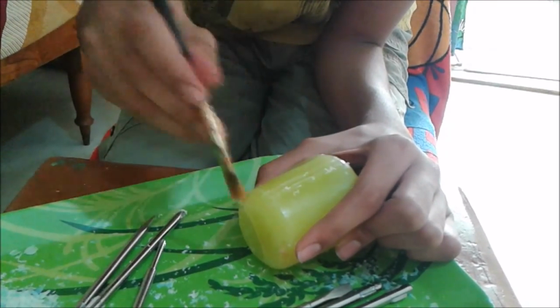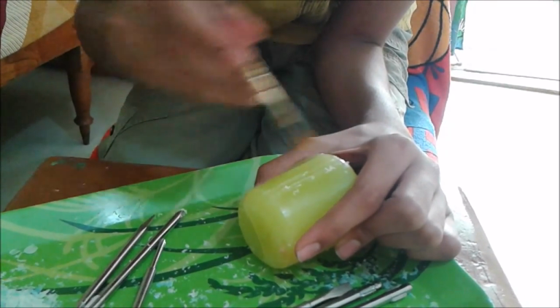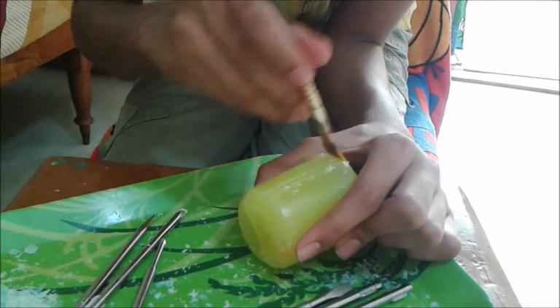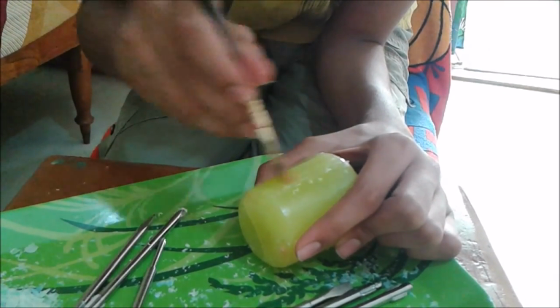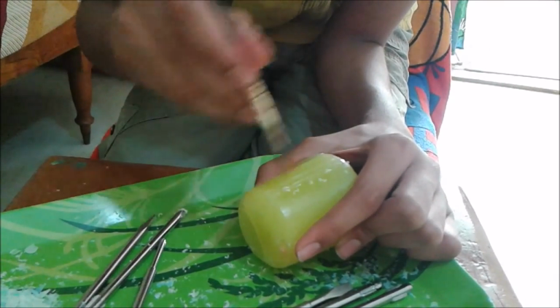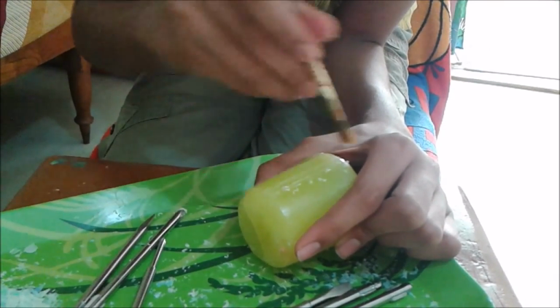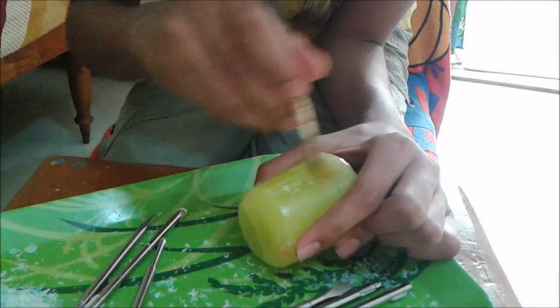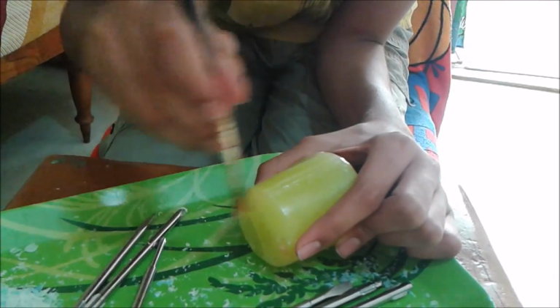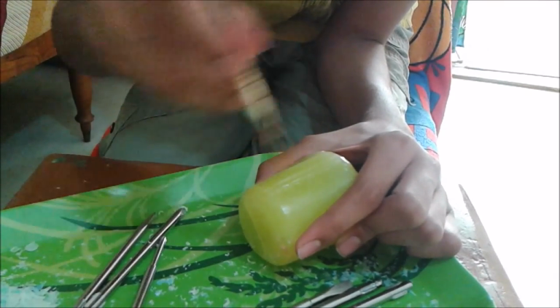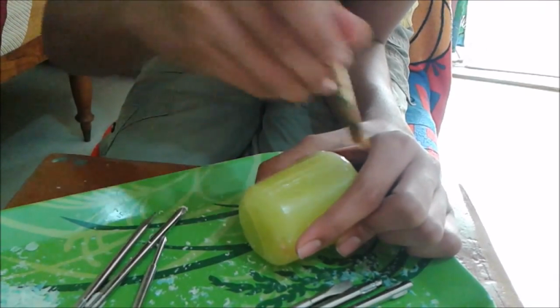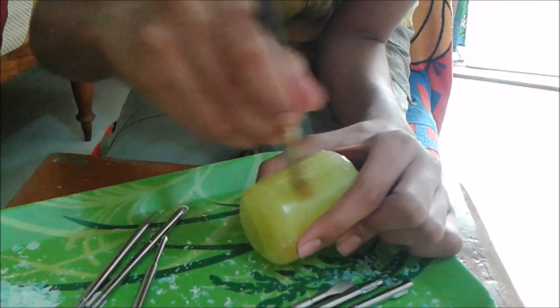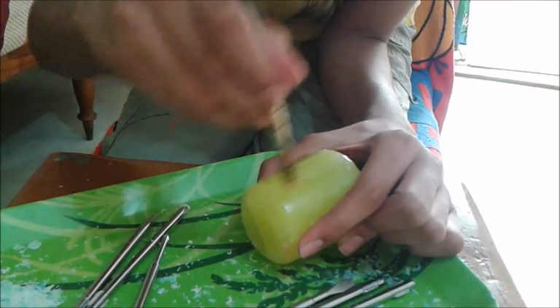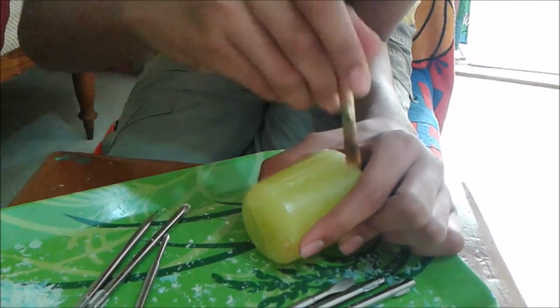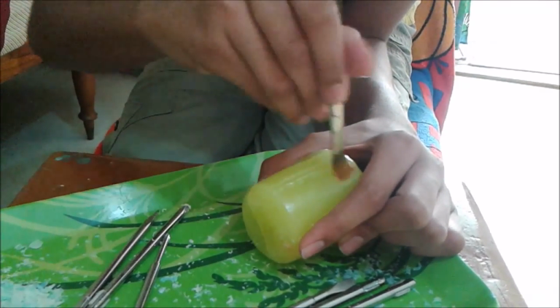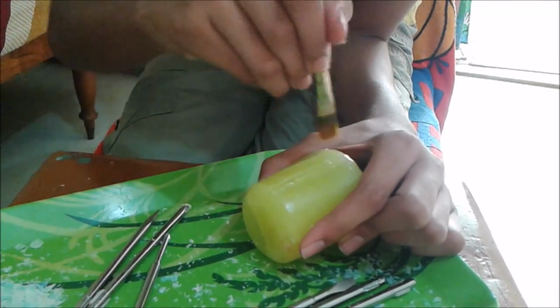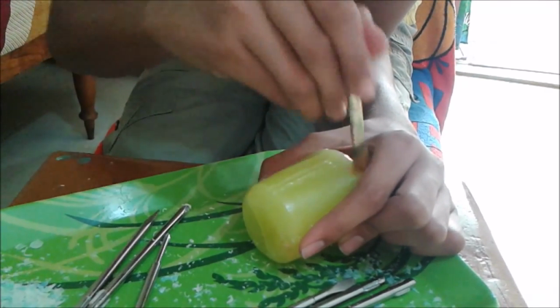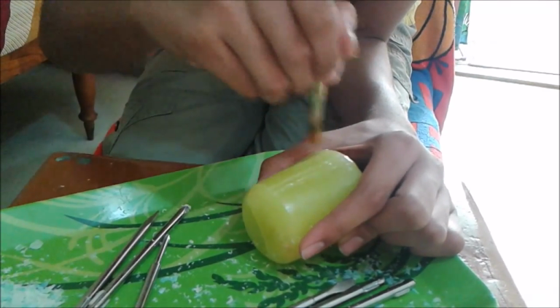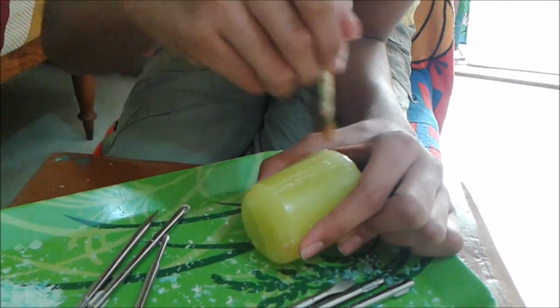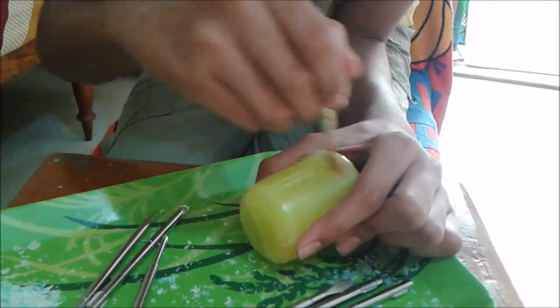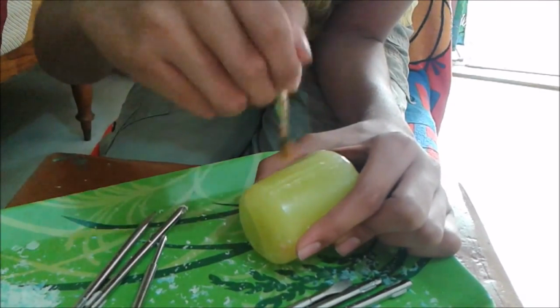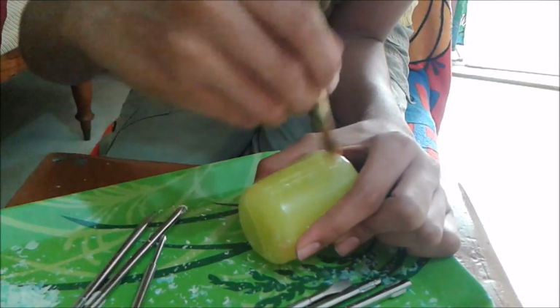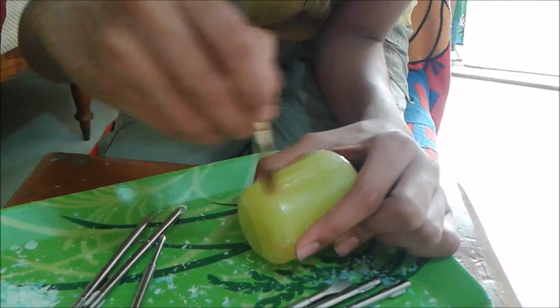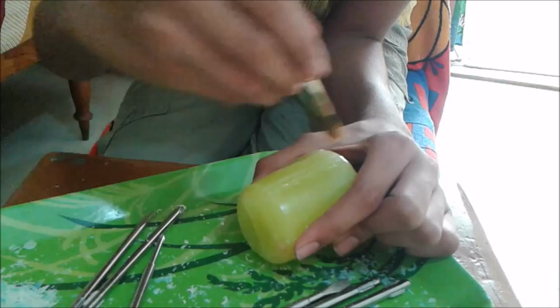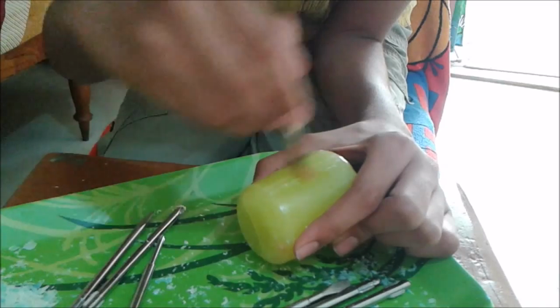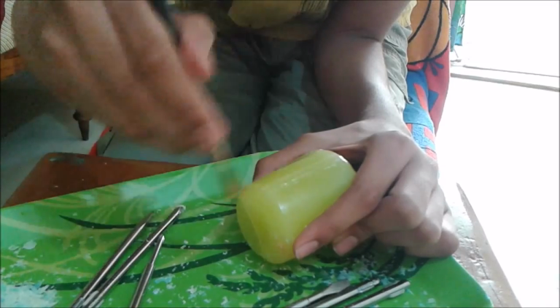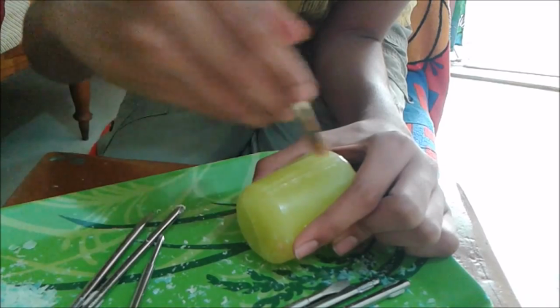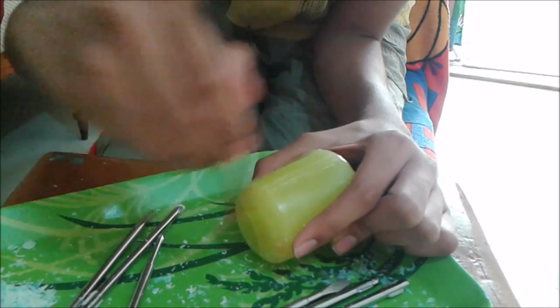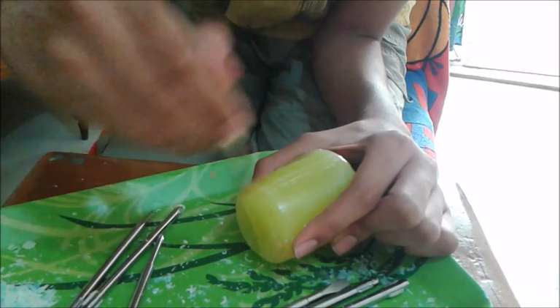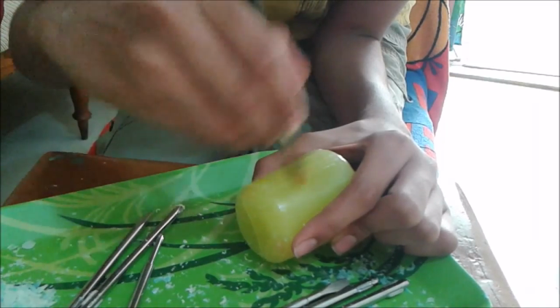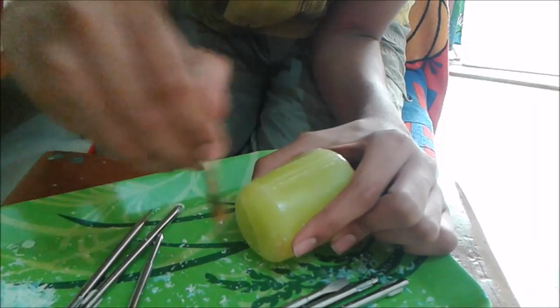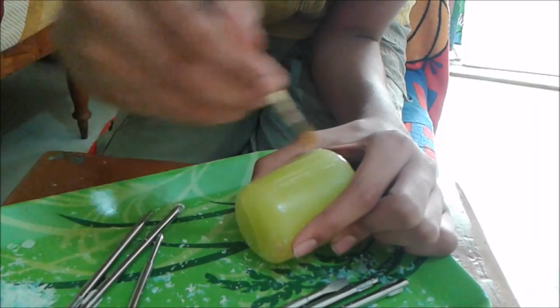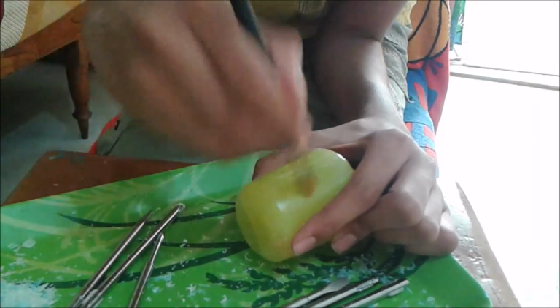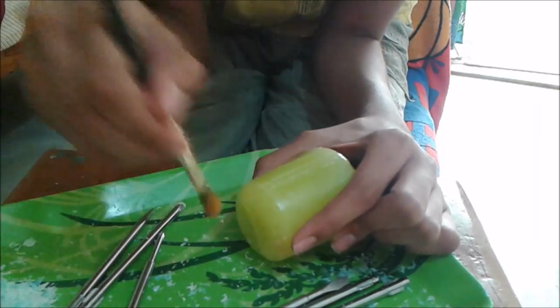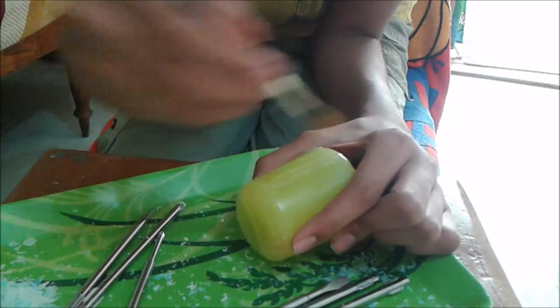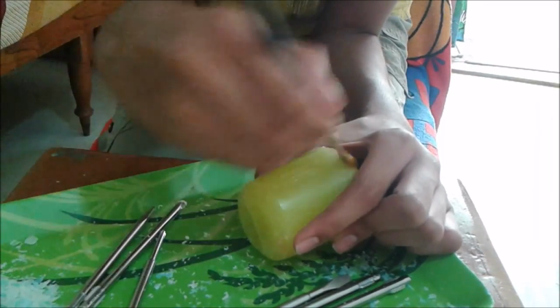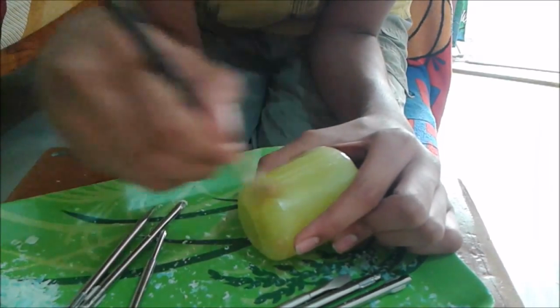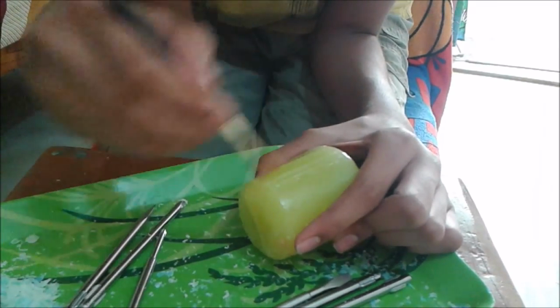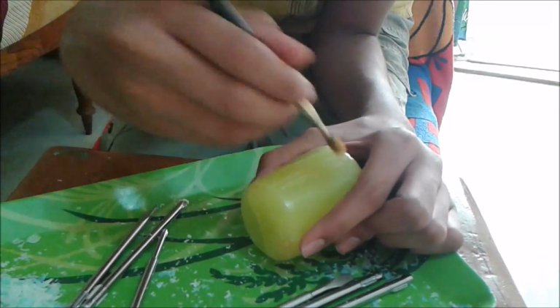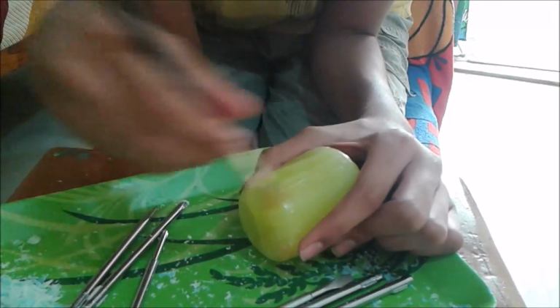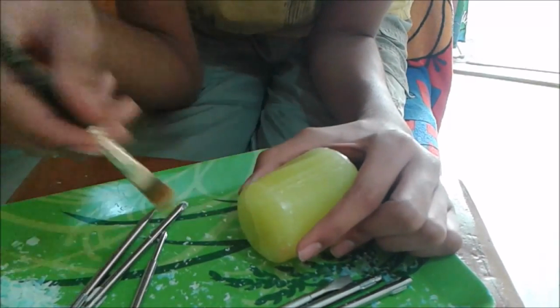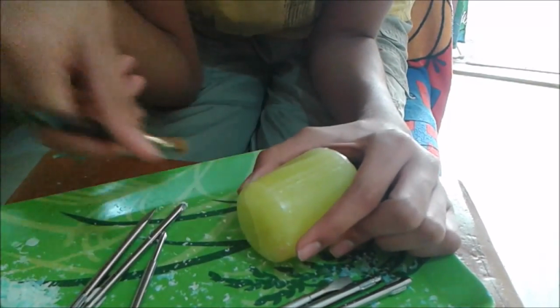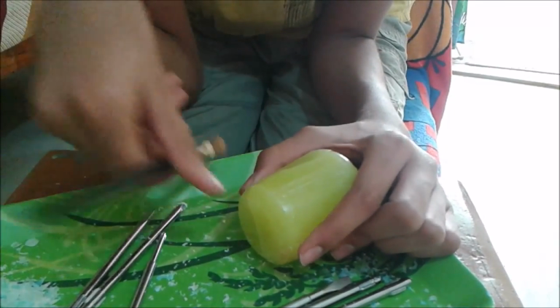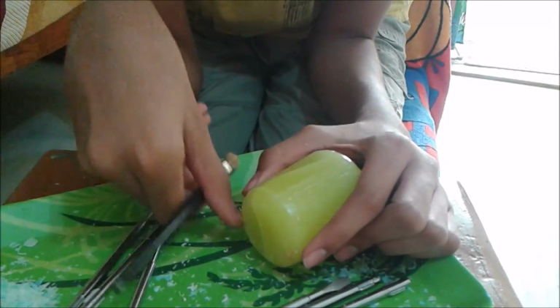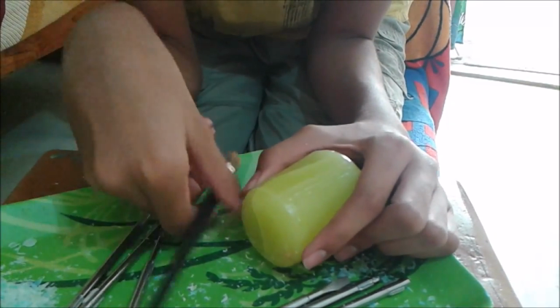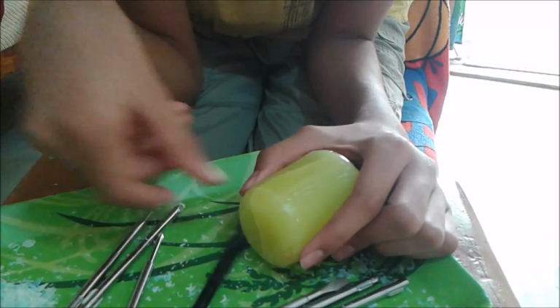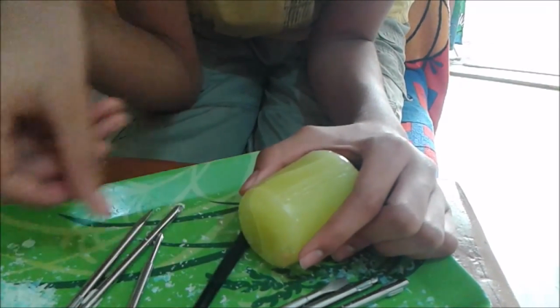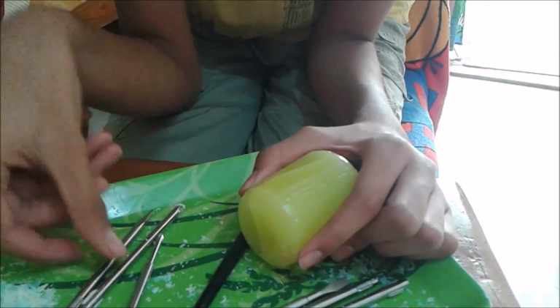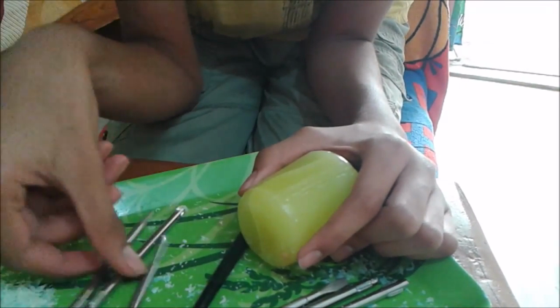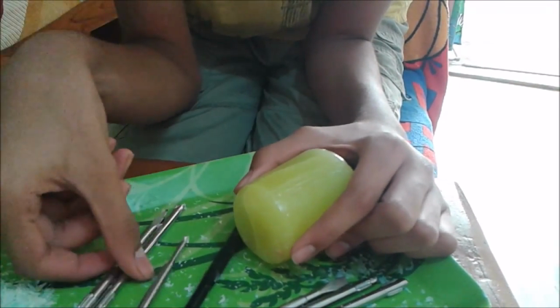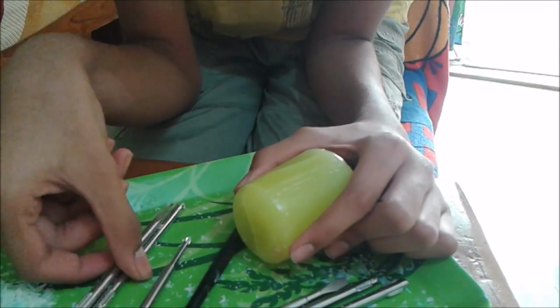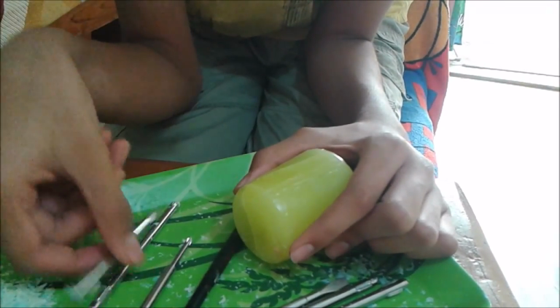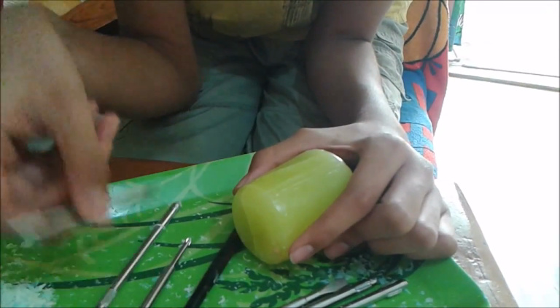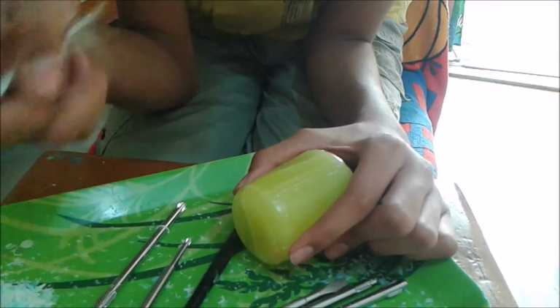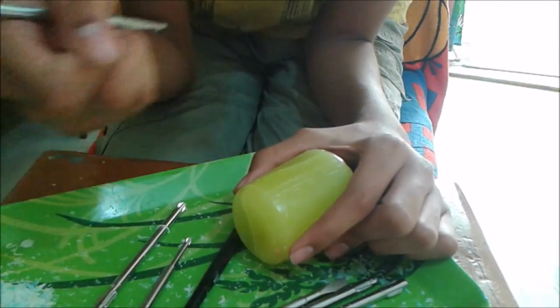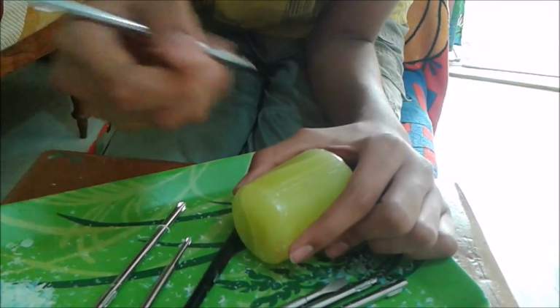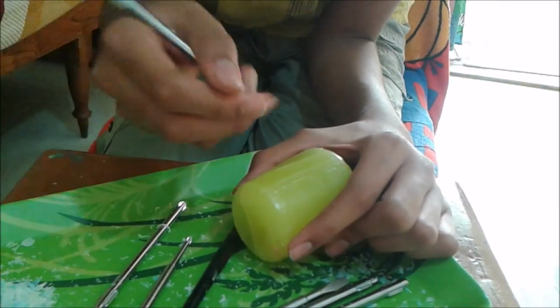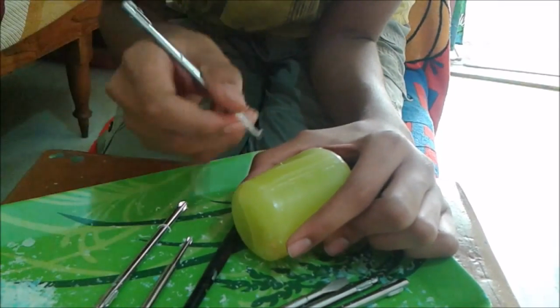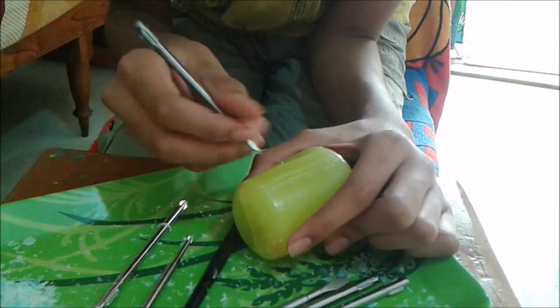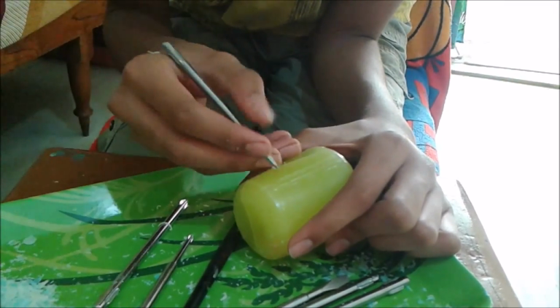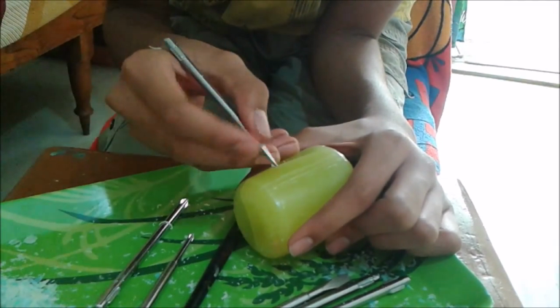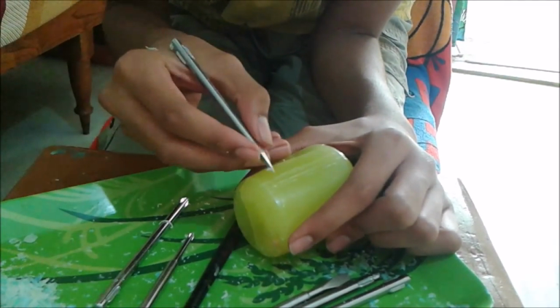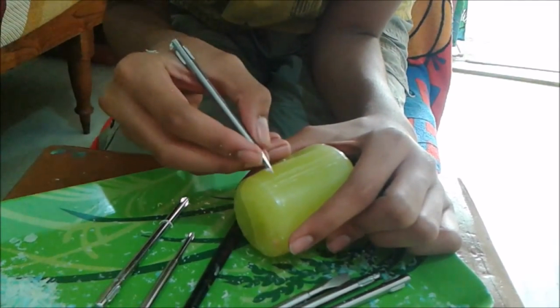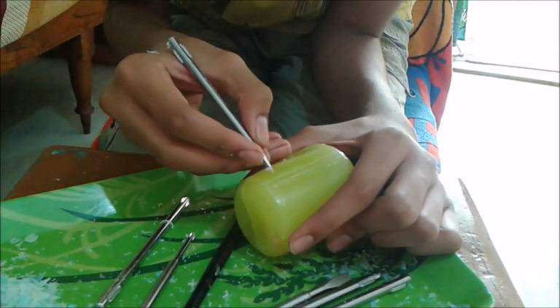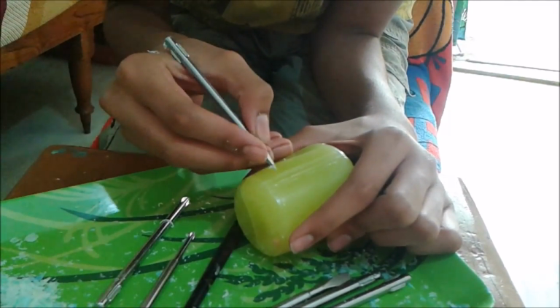Clean off all those wax shavings using a good brush. You can see it becomes clean again for you to work.